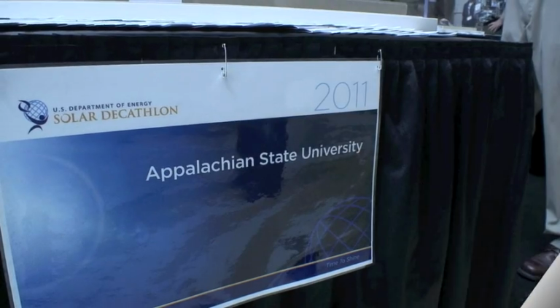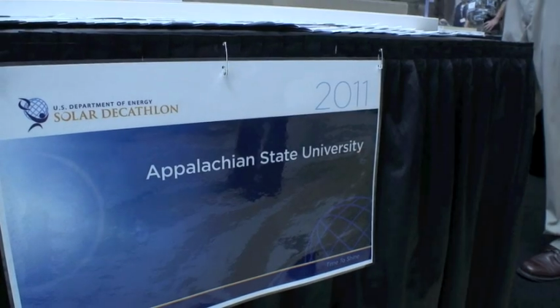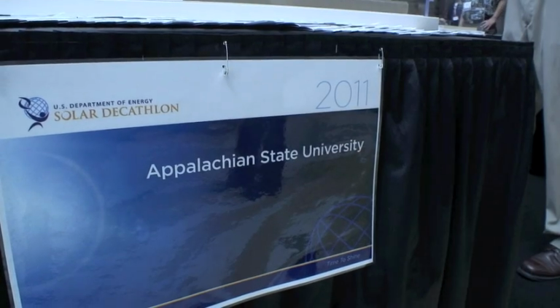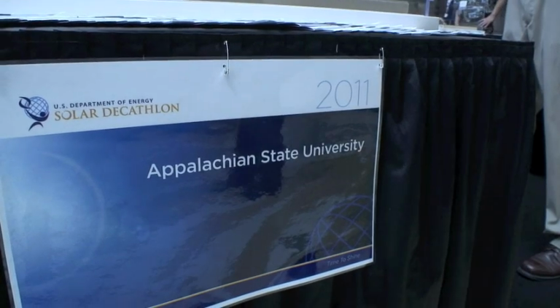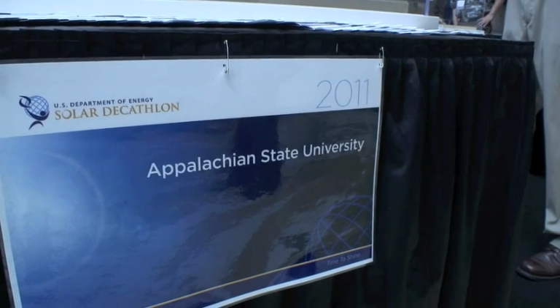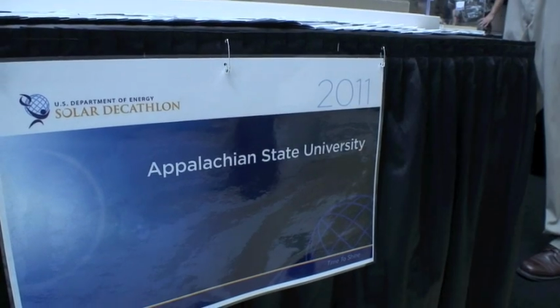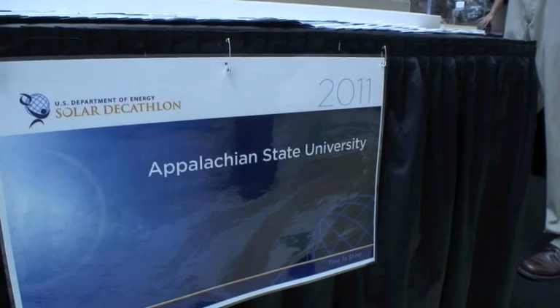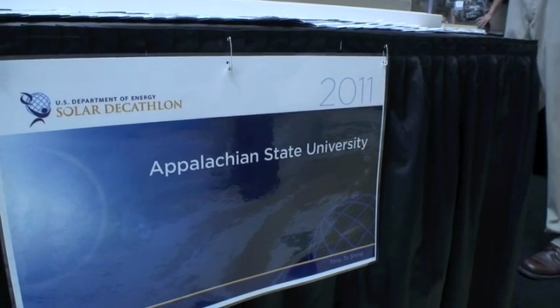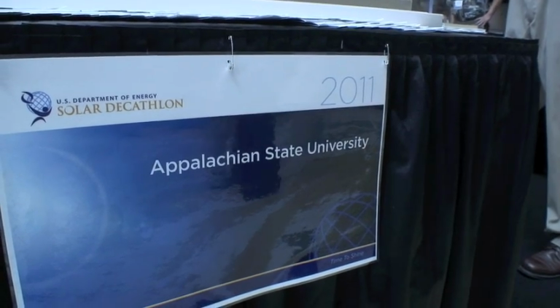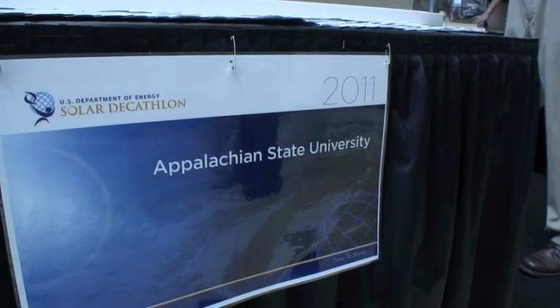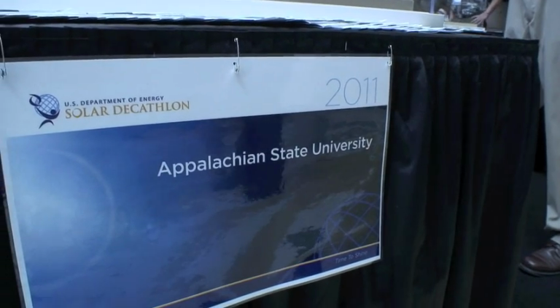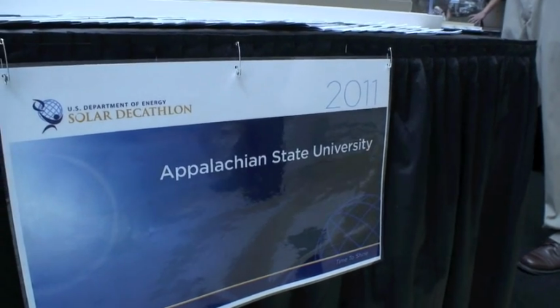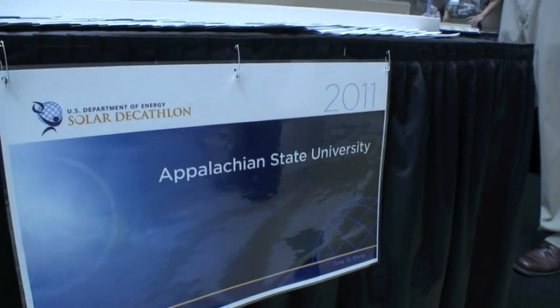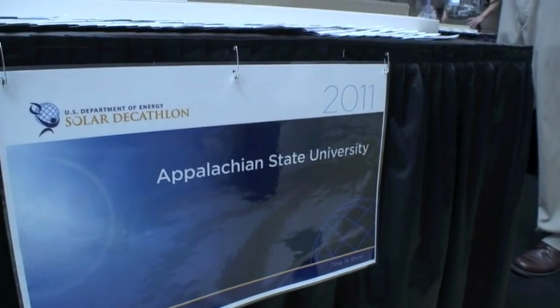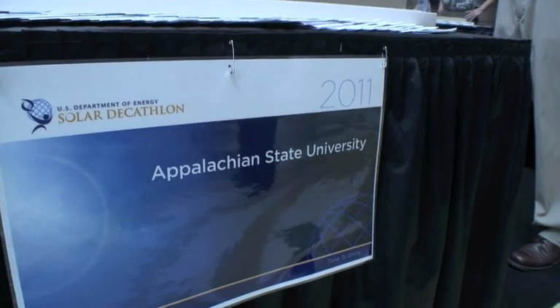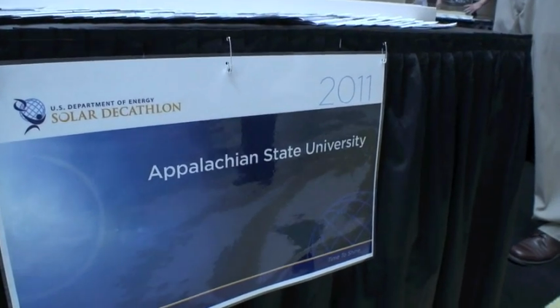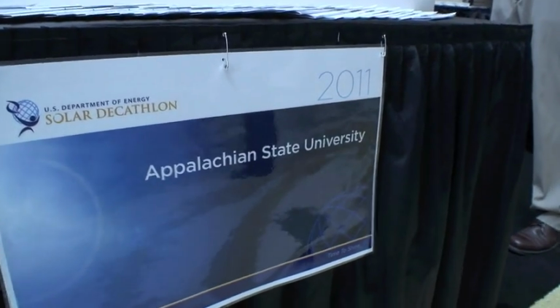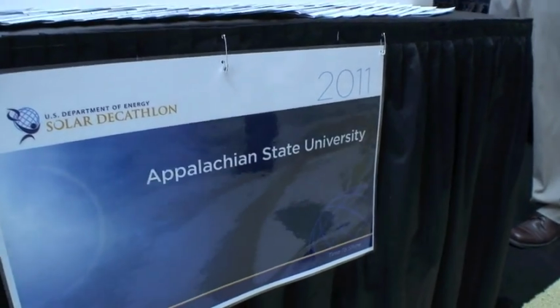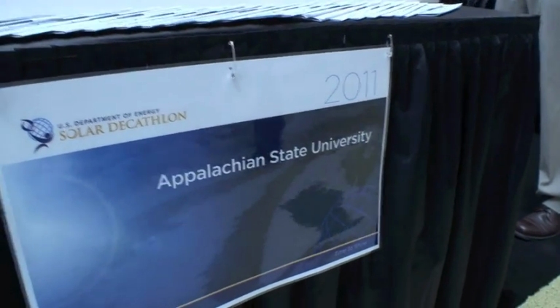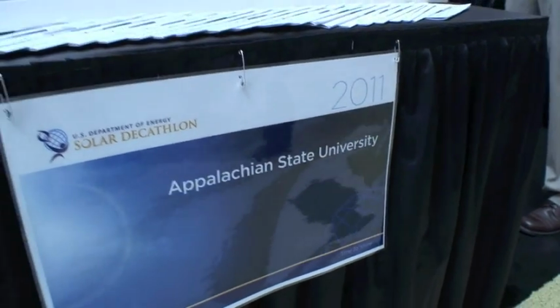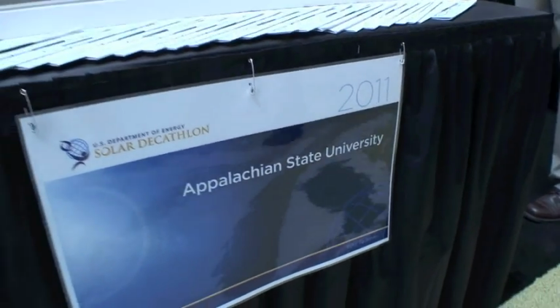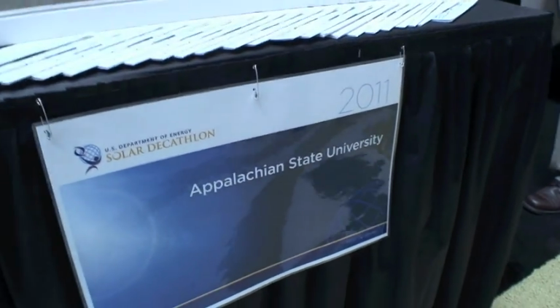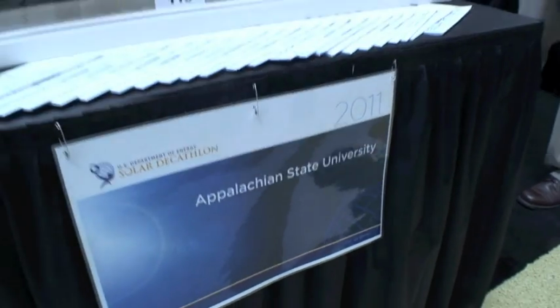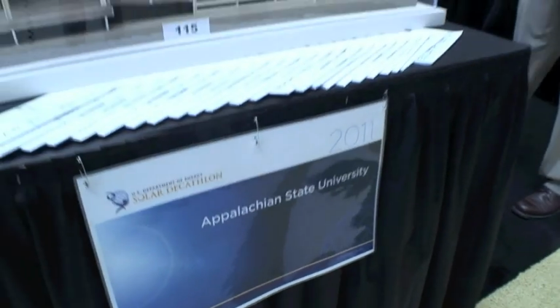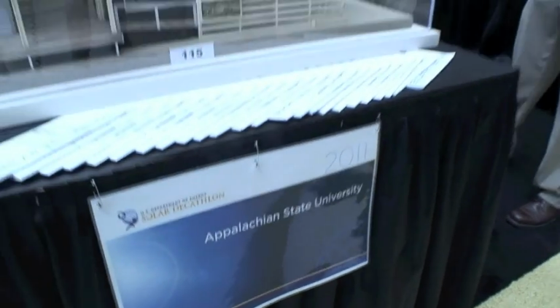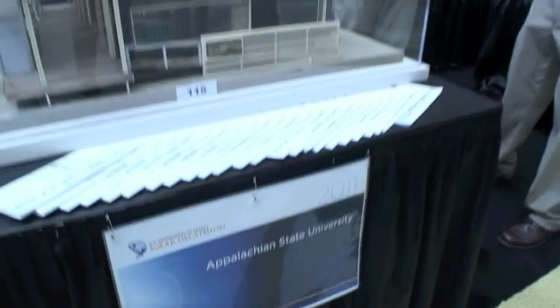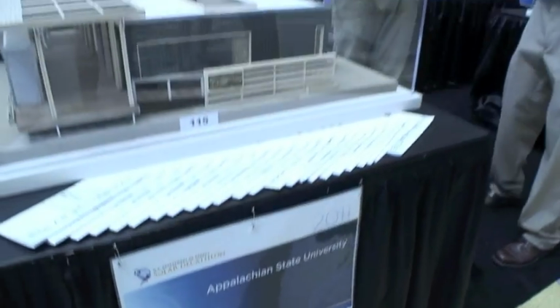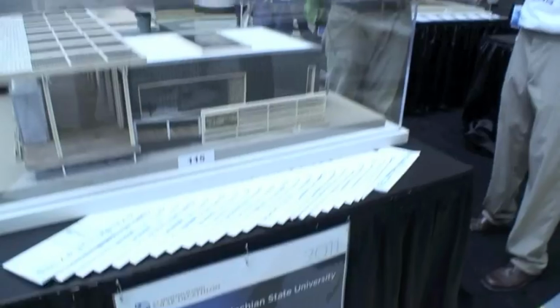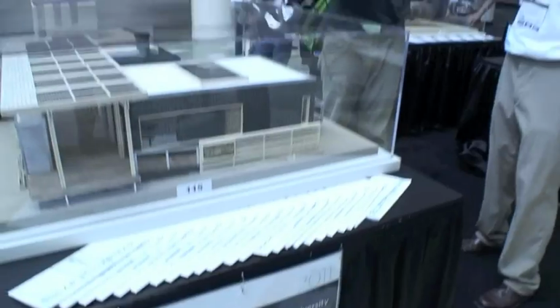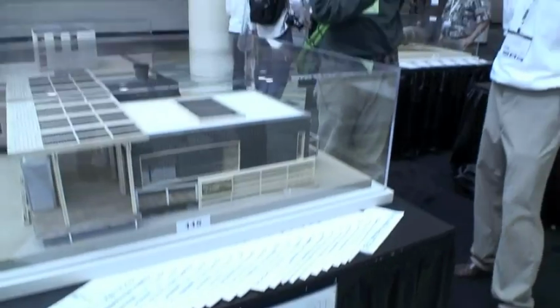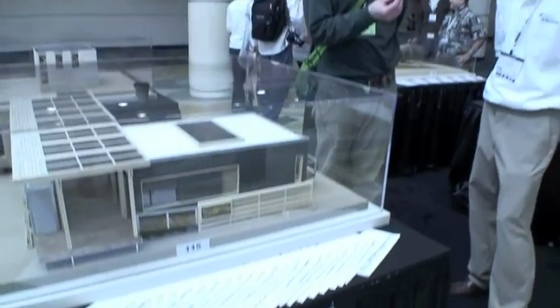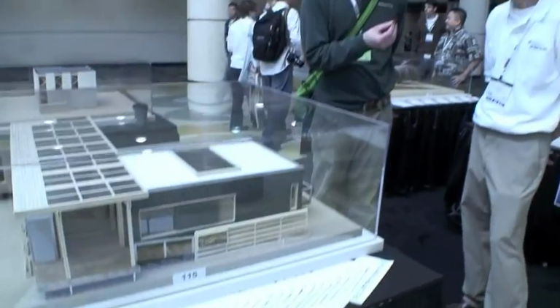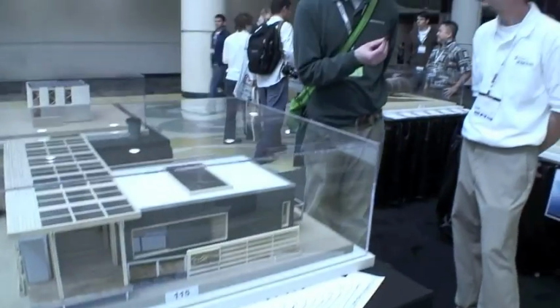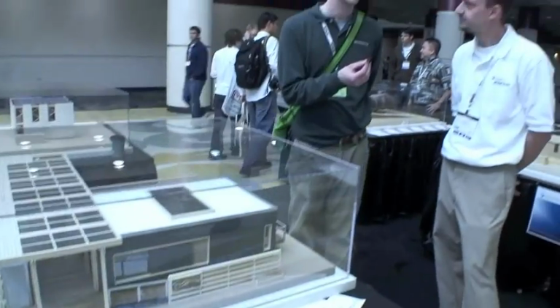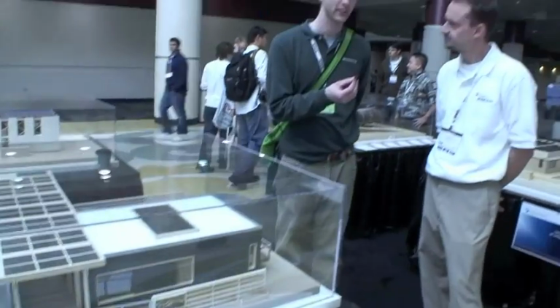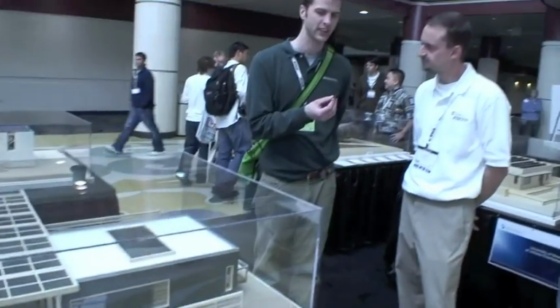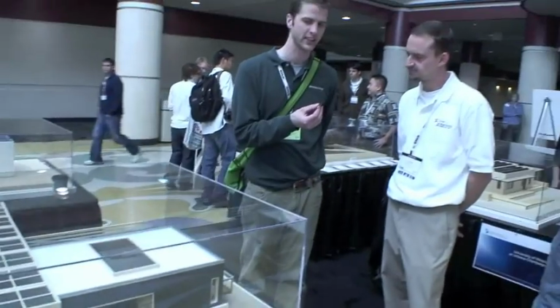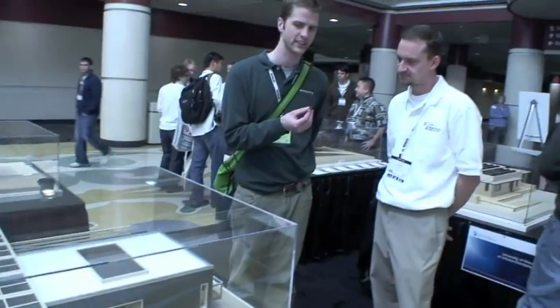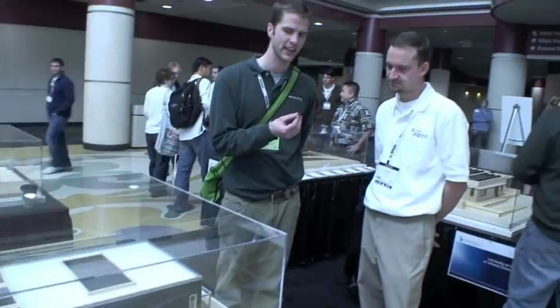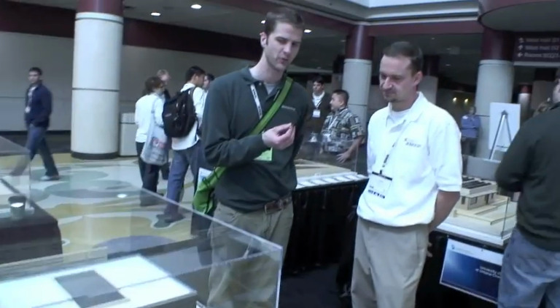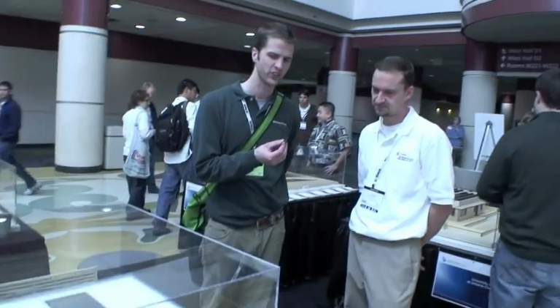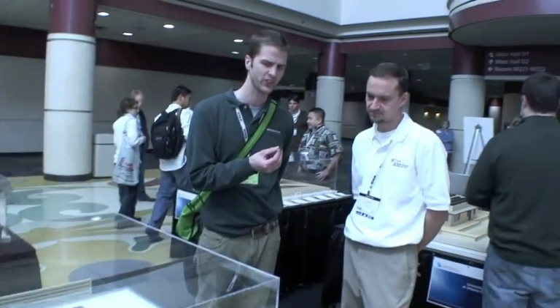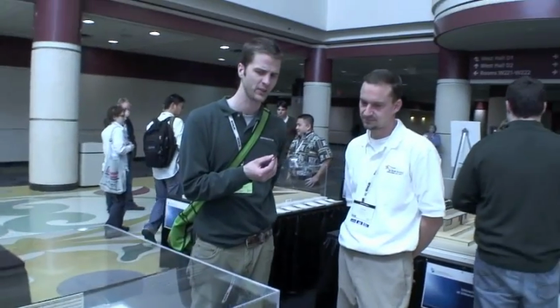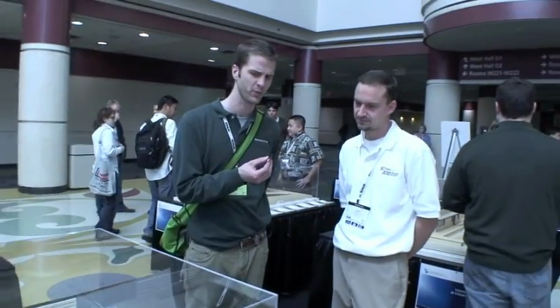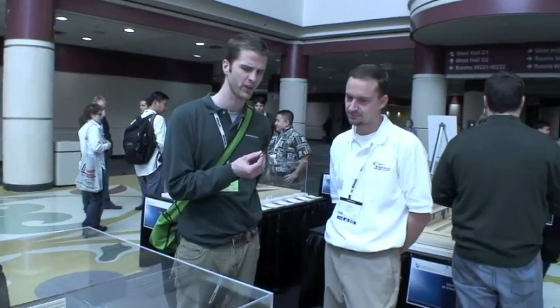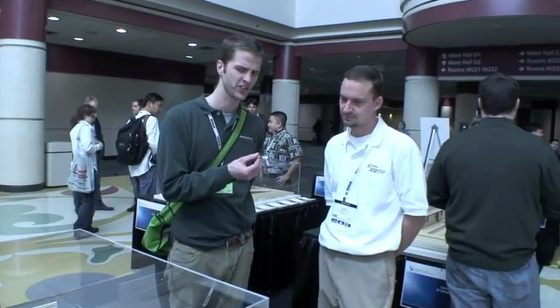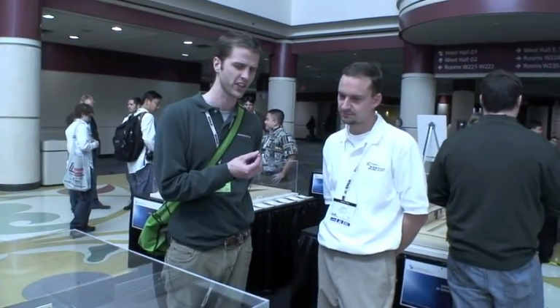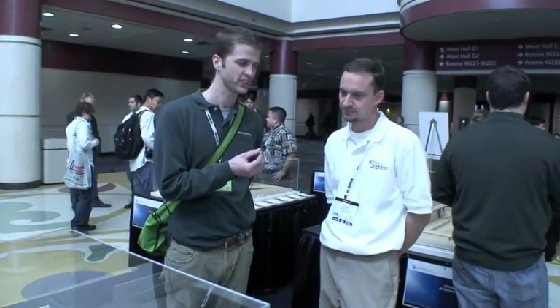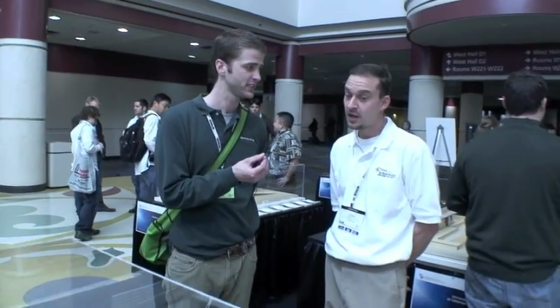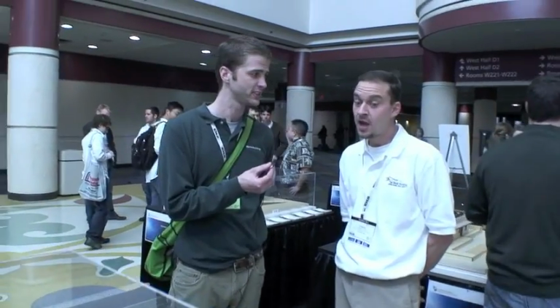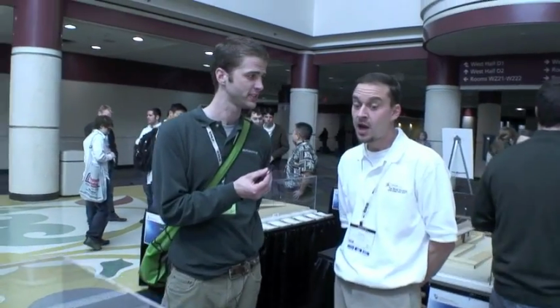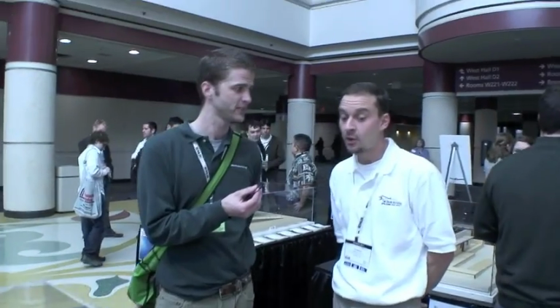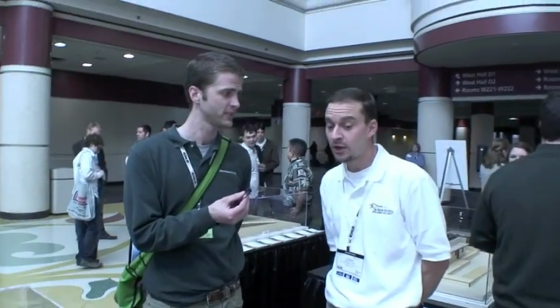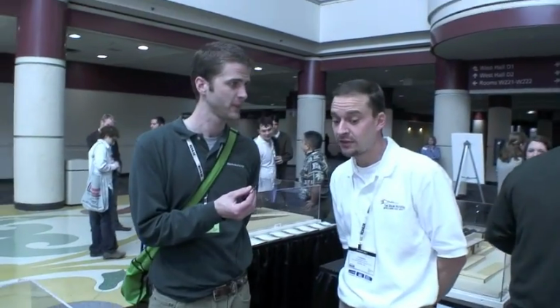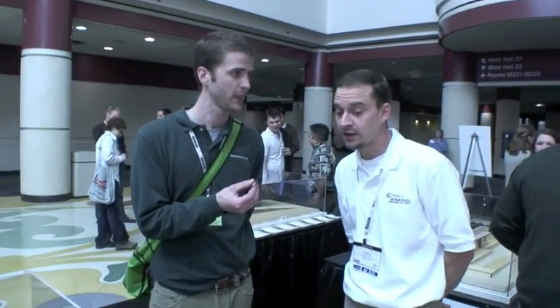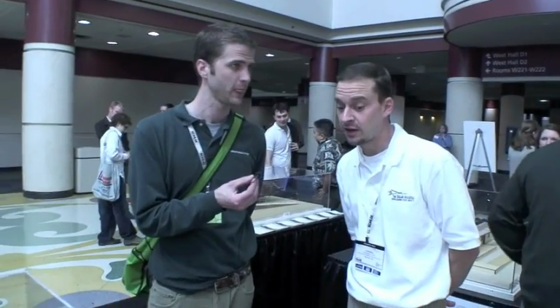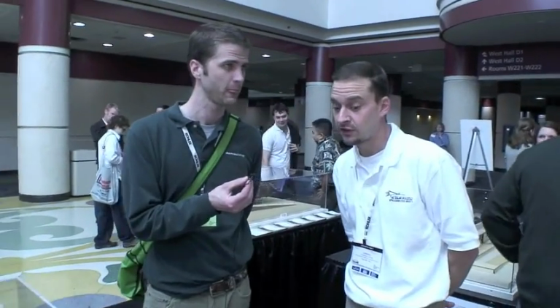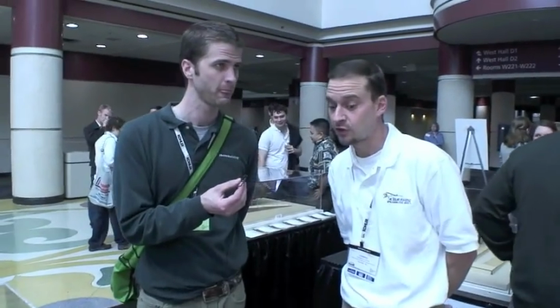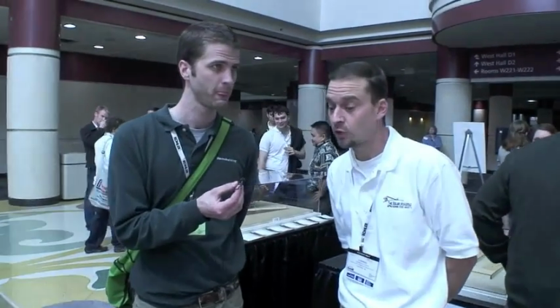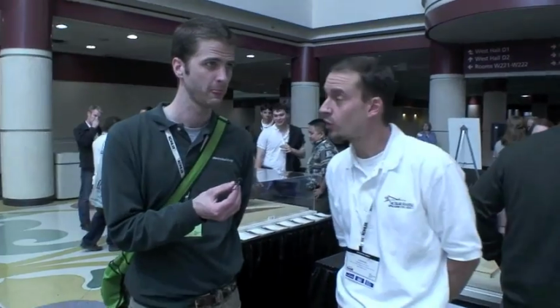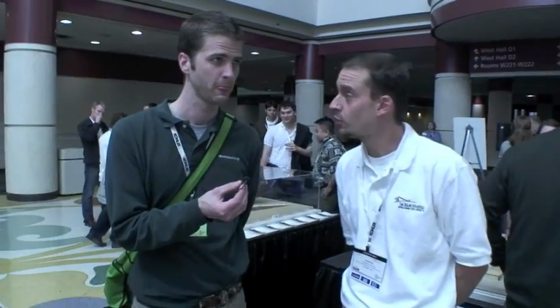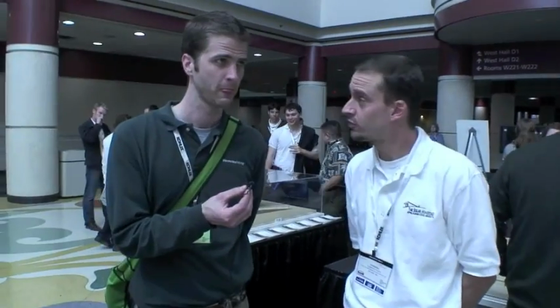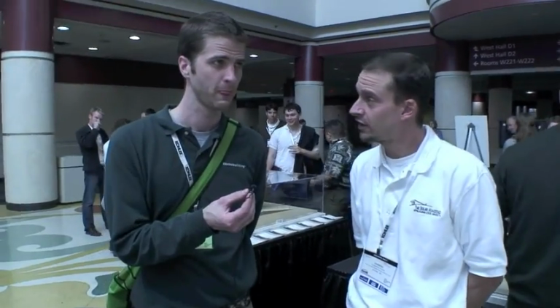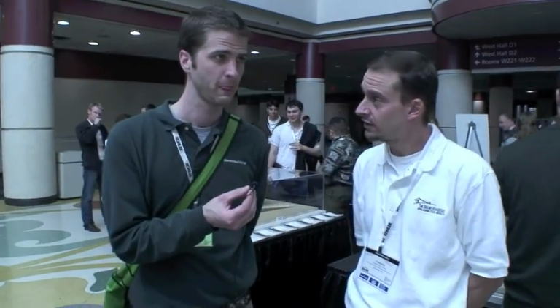I'm here with the team from Appalachian State University, and I'm talking to Ed Pavia. Ed, what's the name of your project? We have the Solar Homestead.